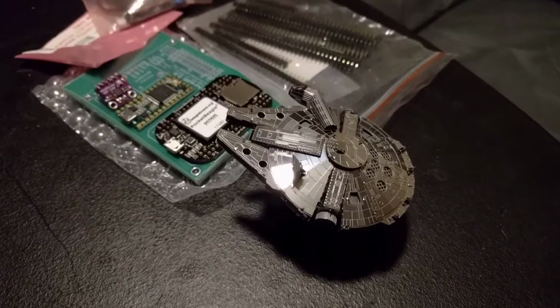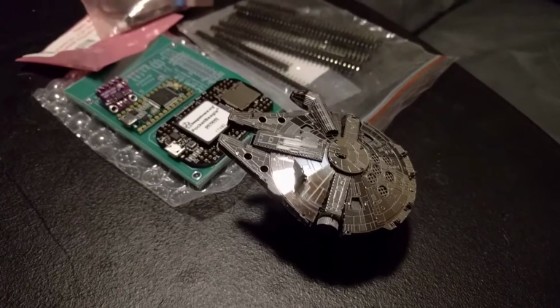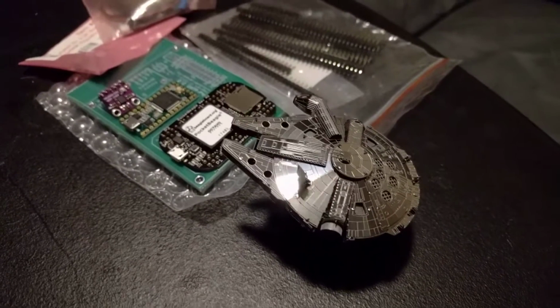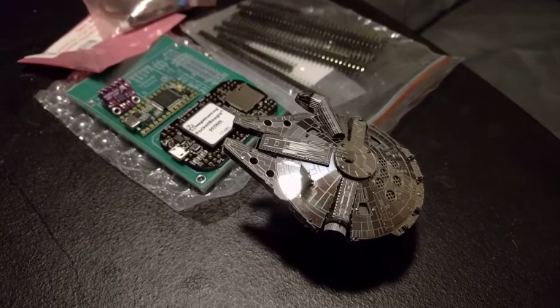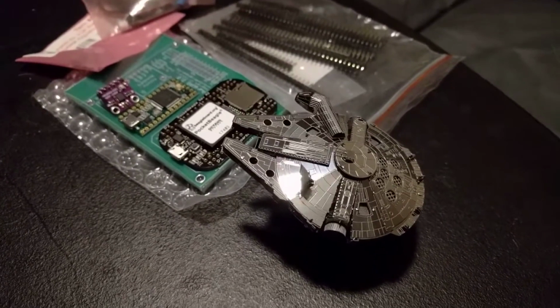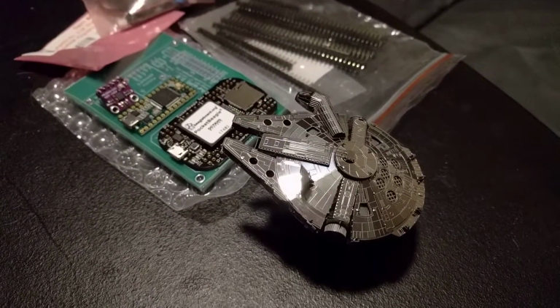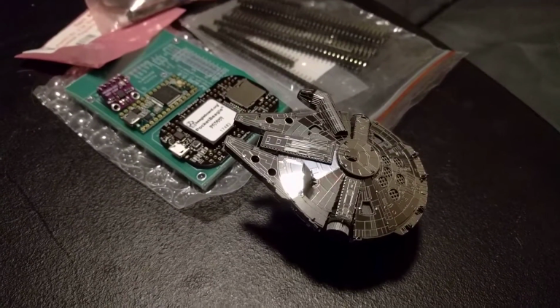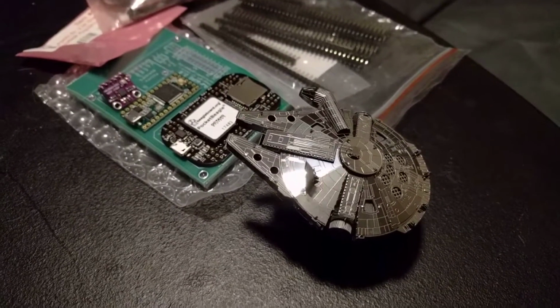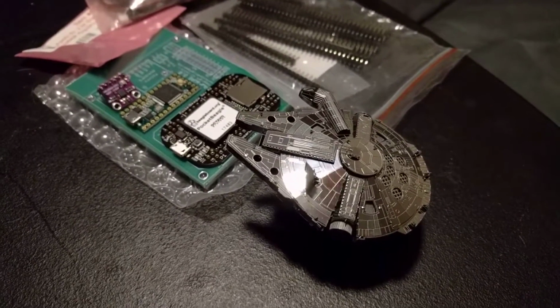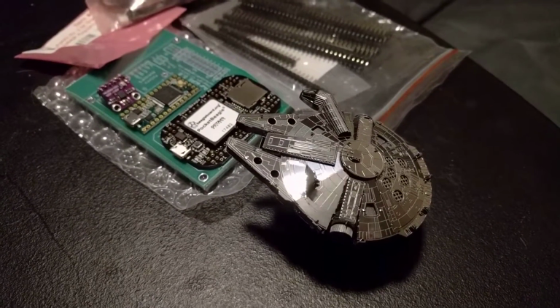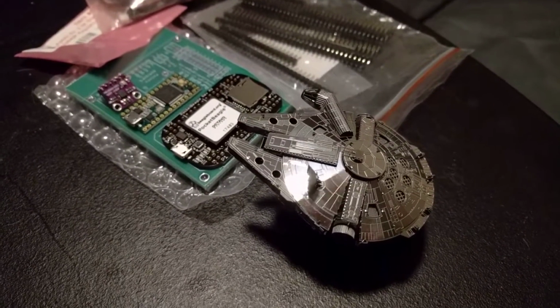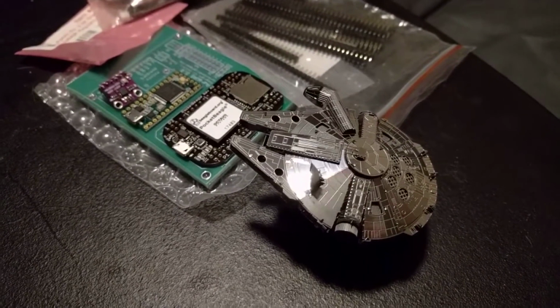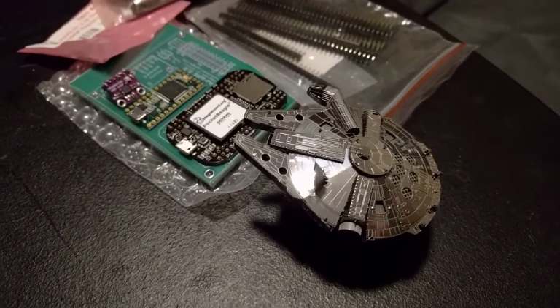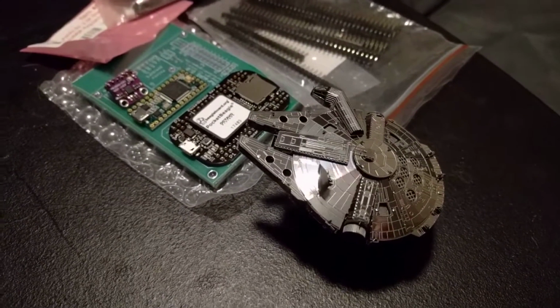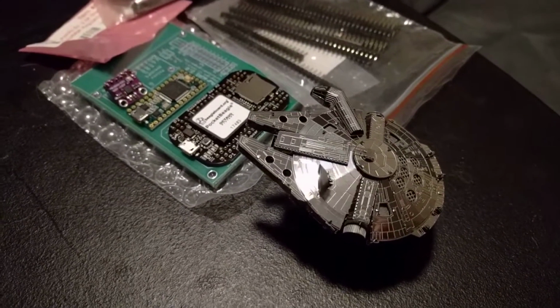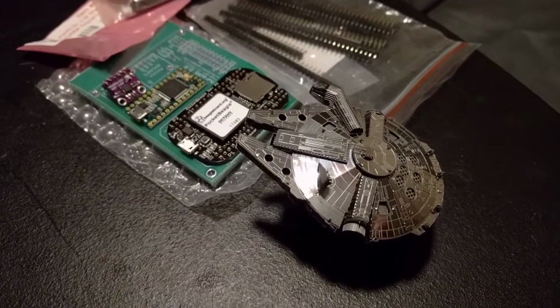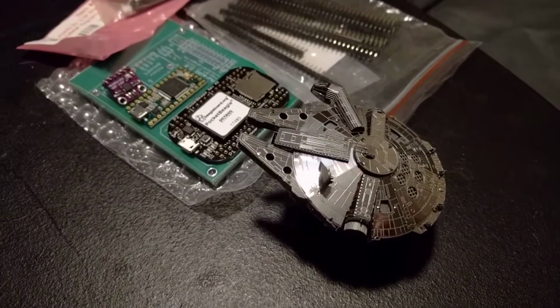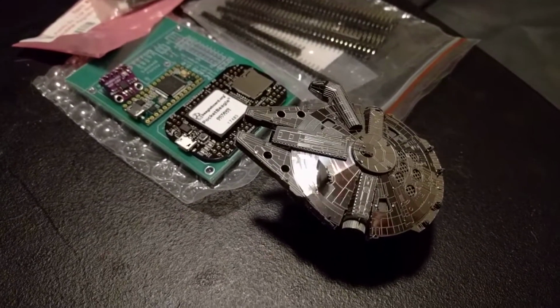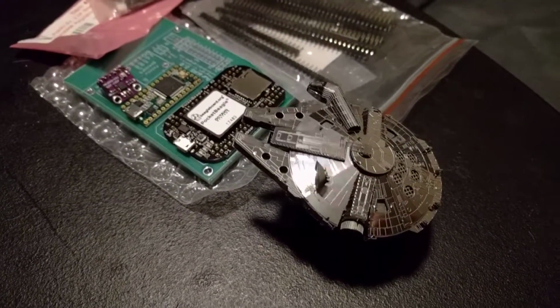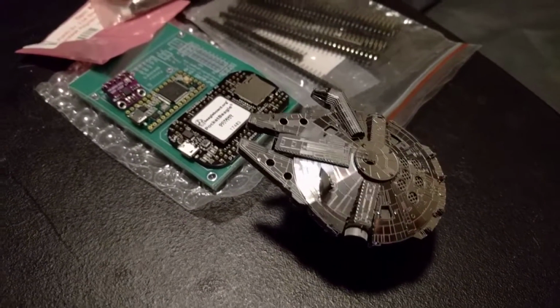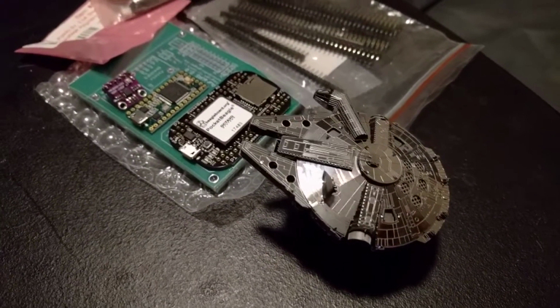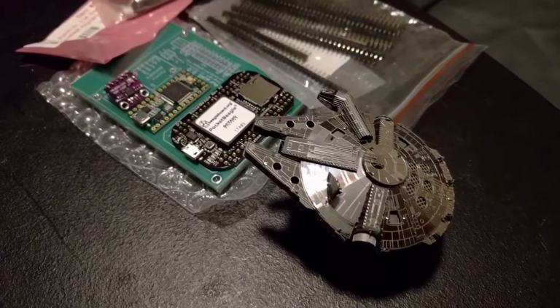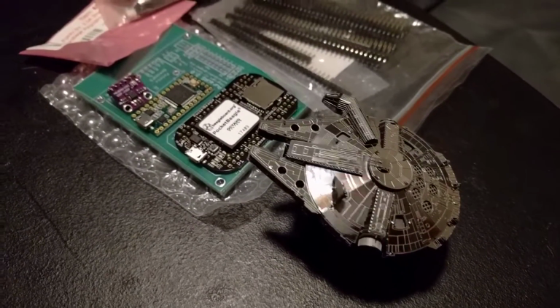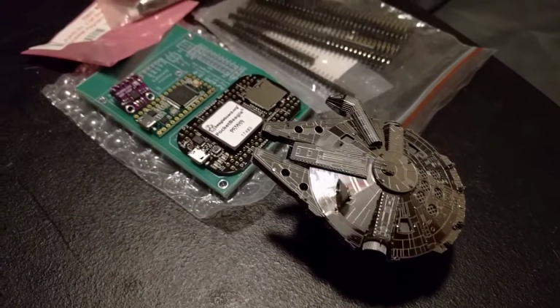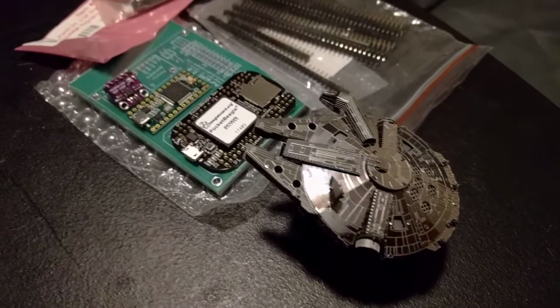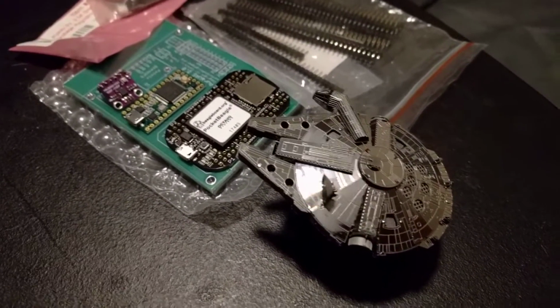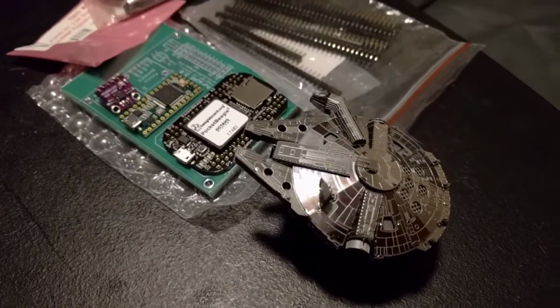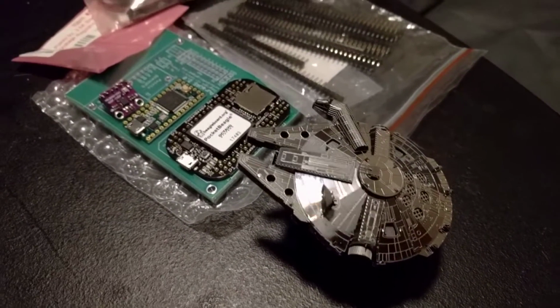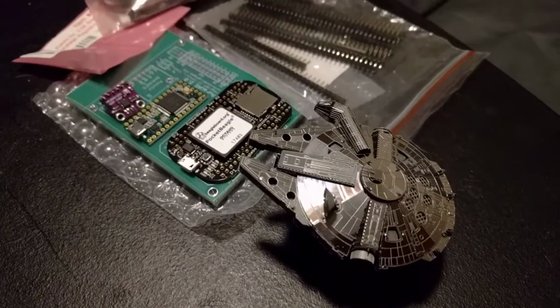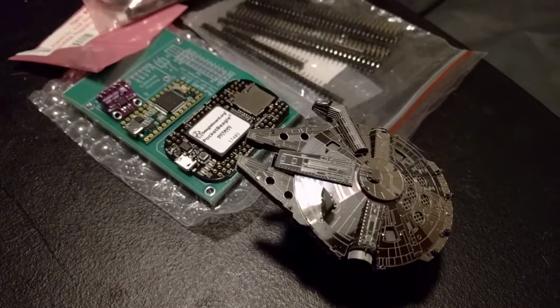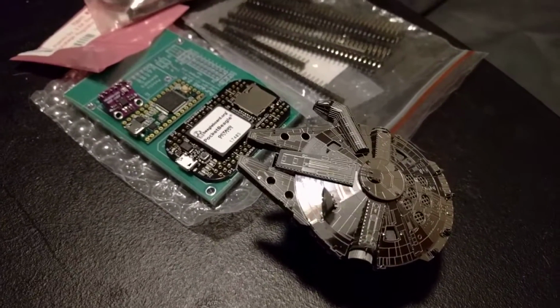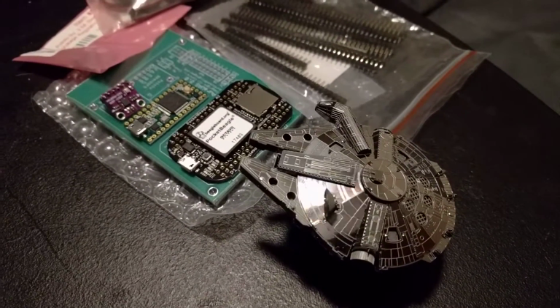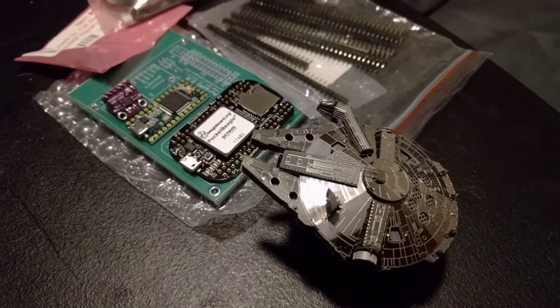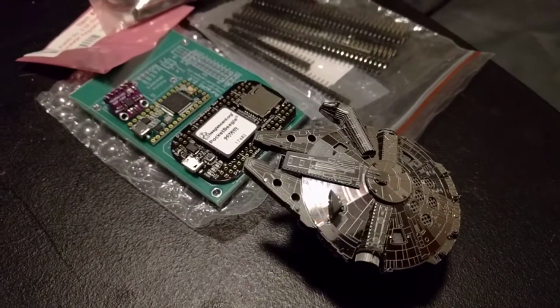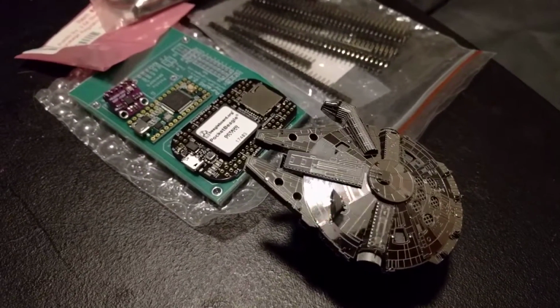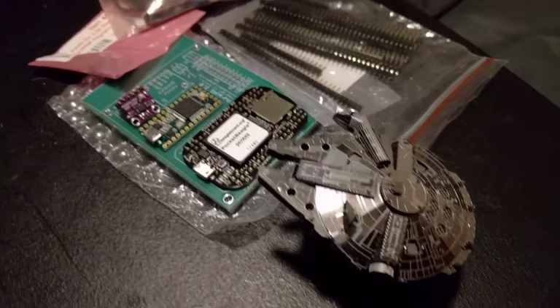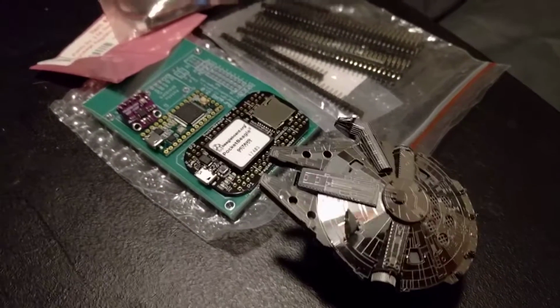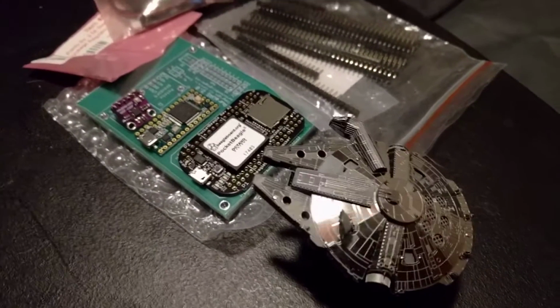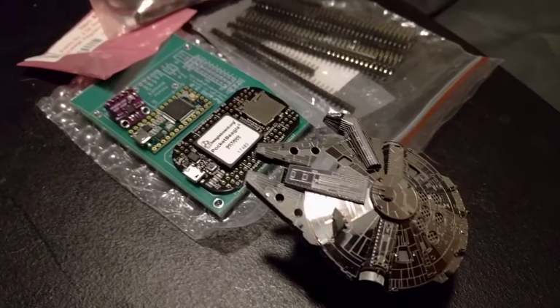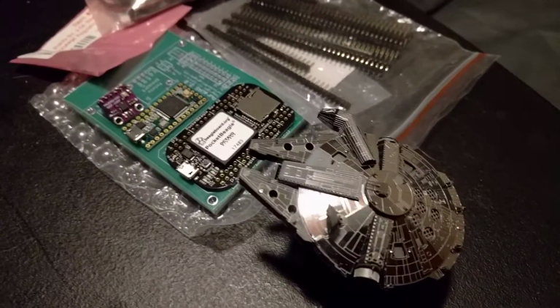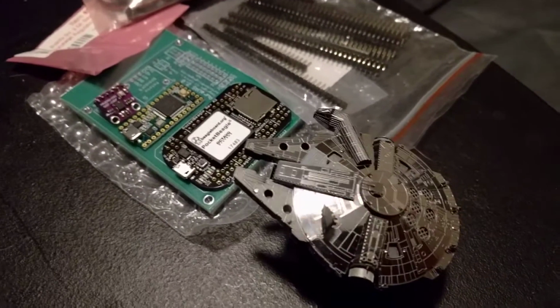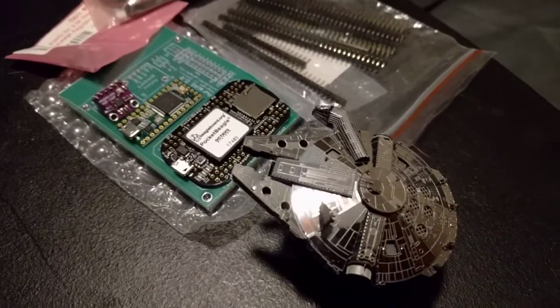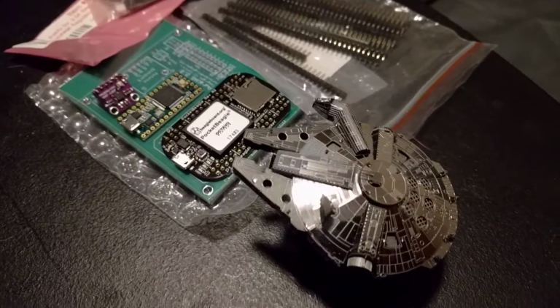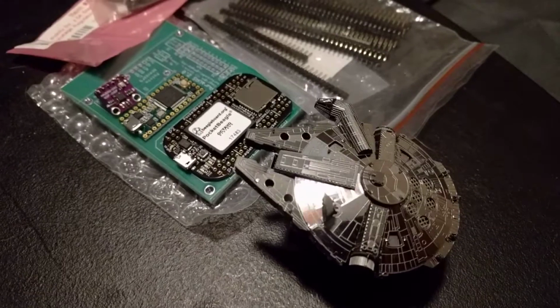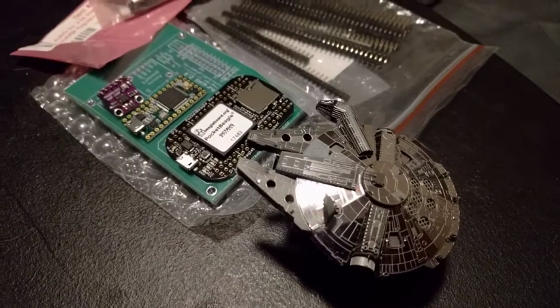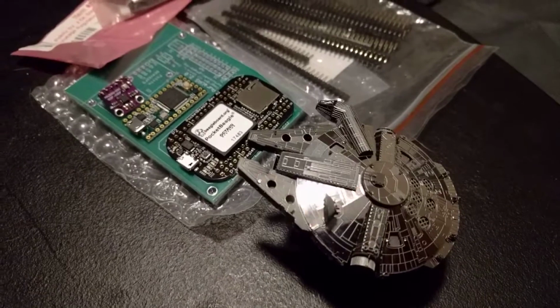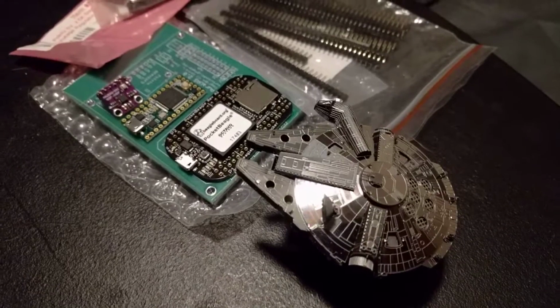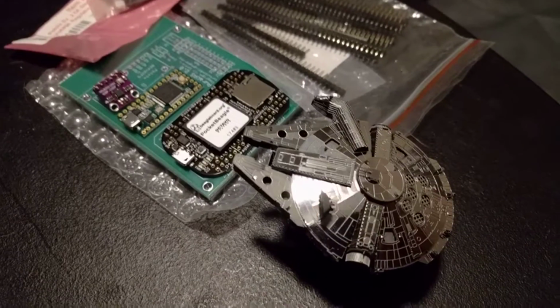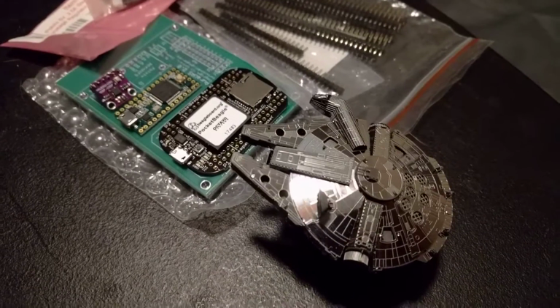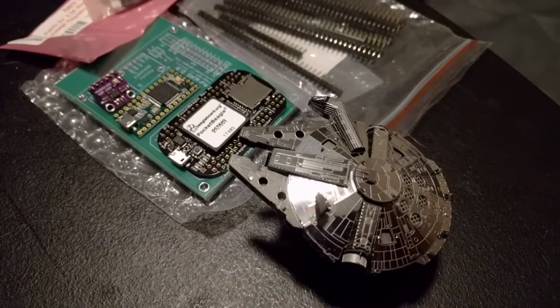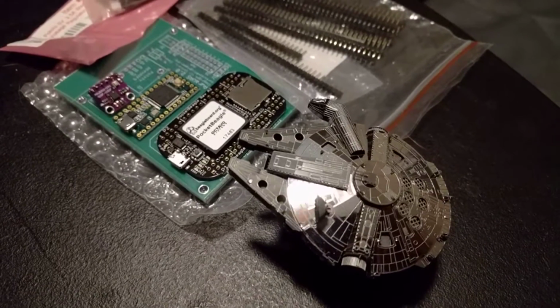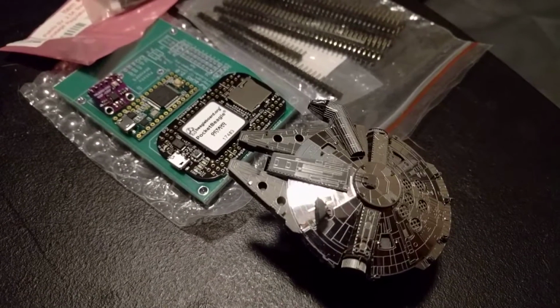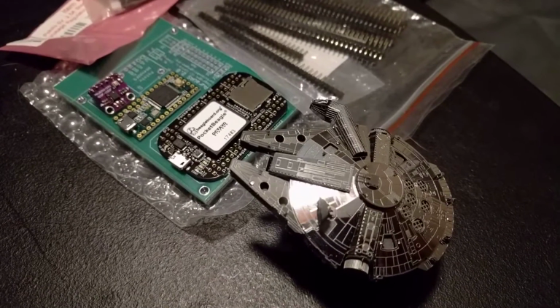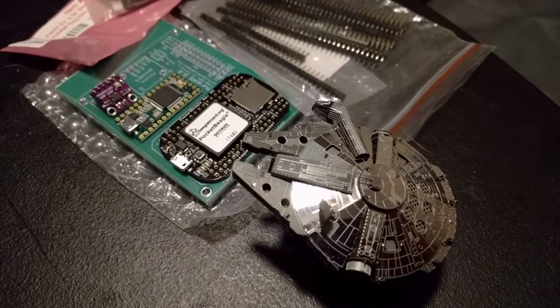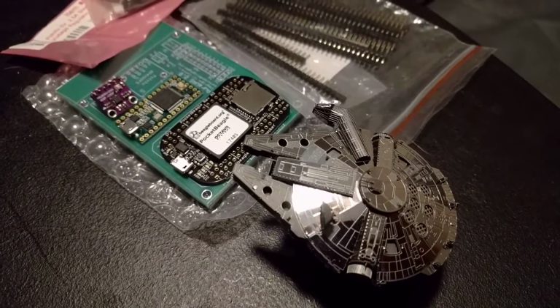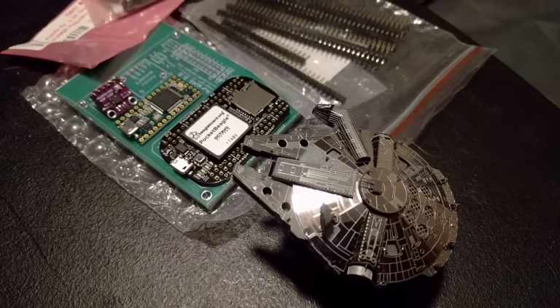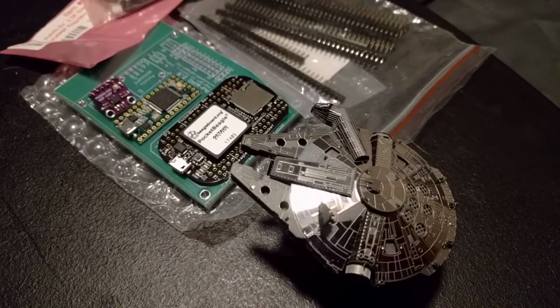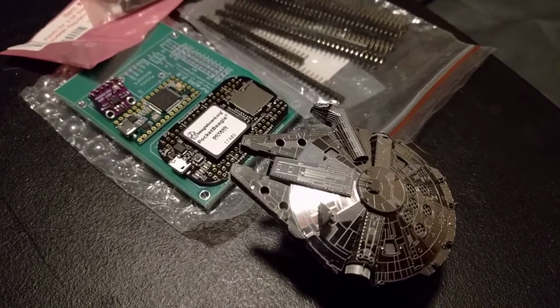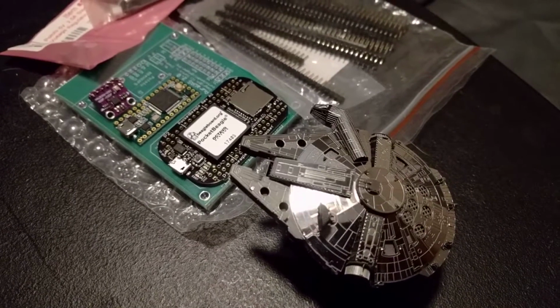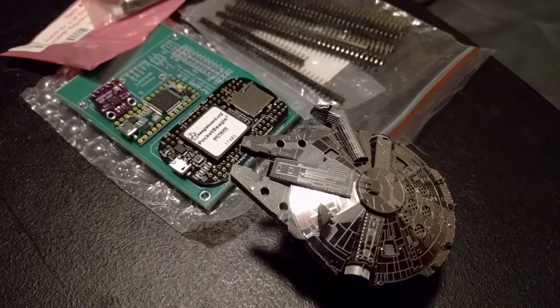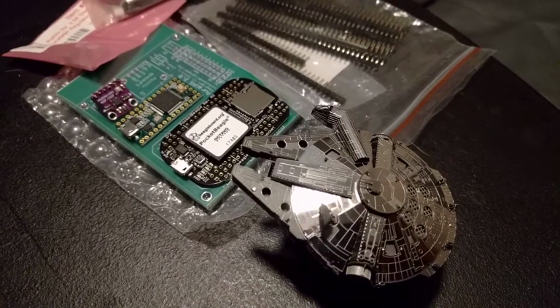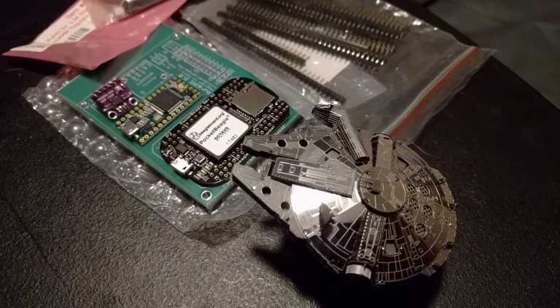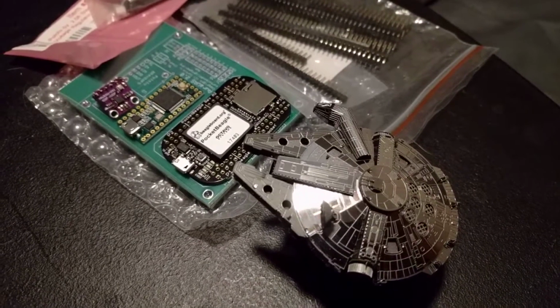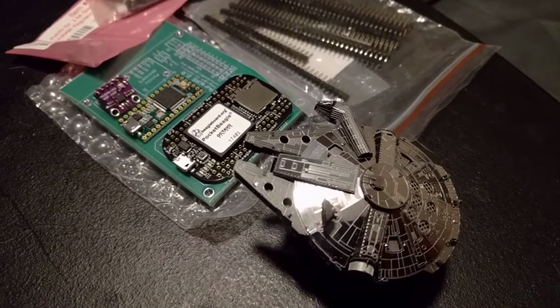So maybe soon we'll have some parts together and things working.